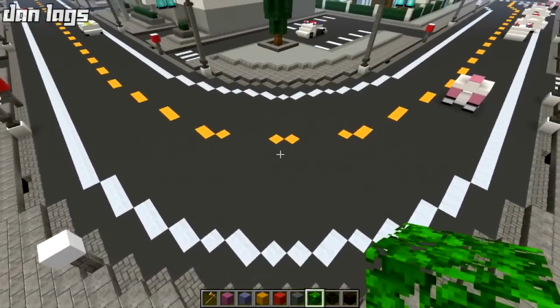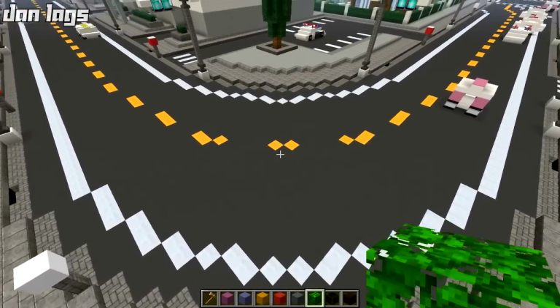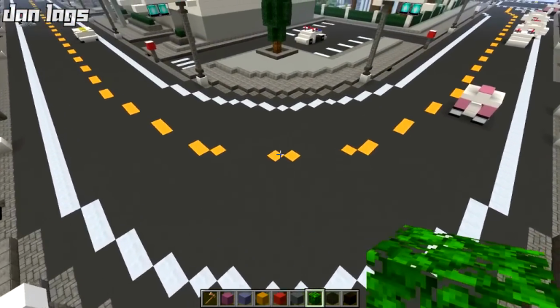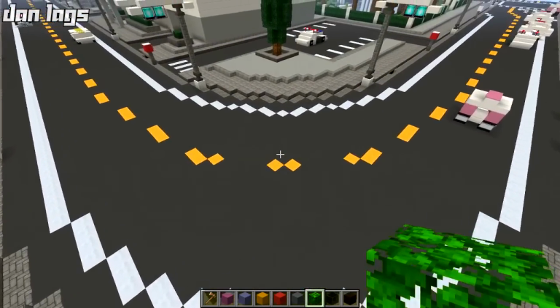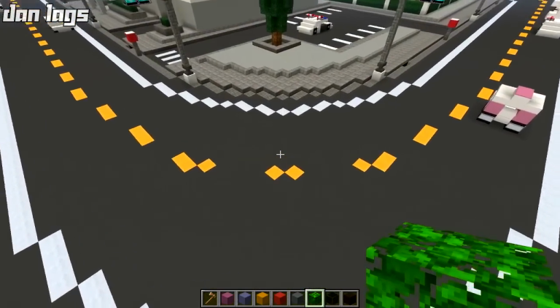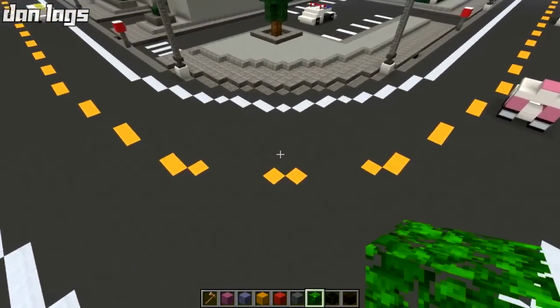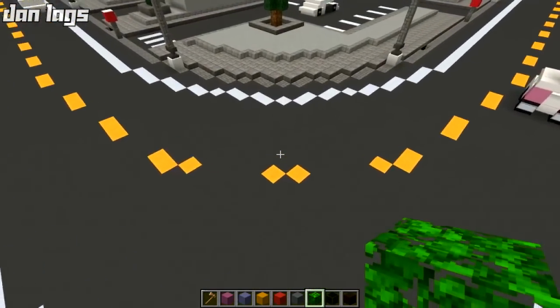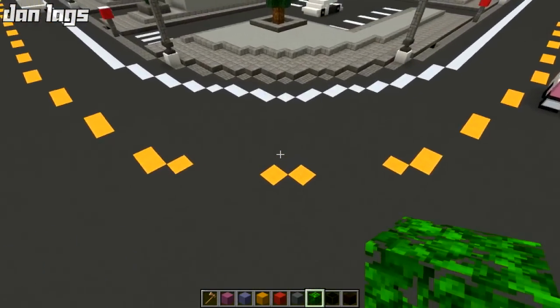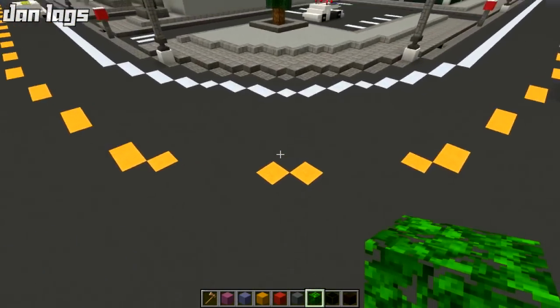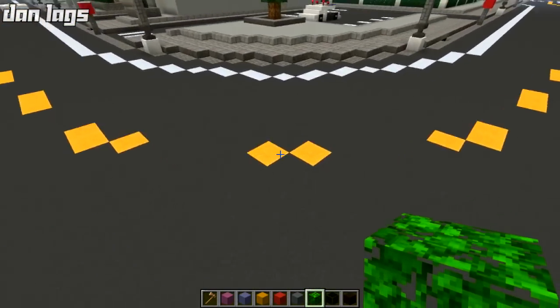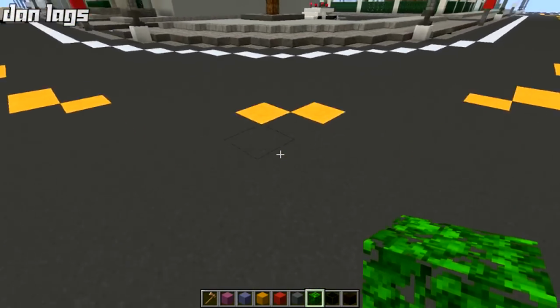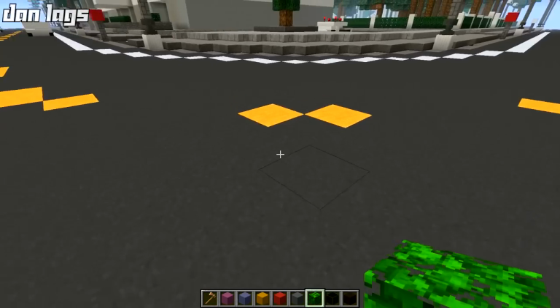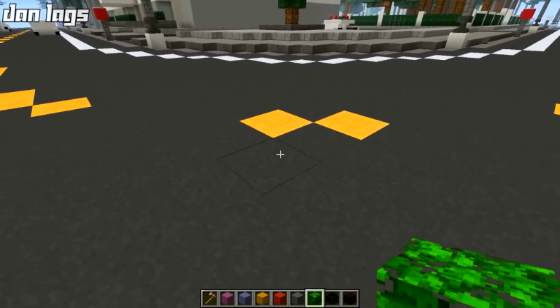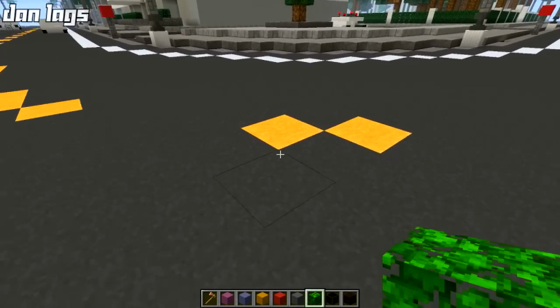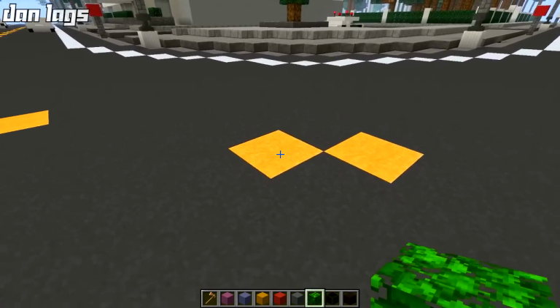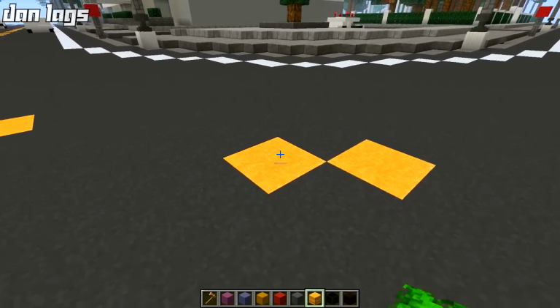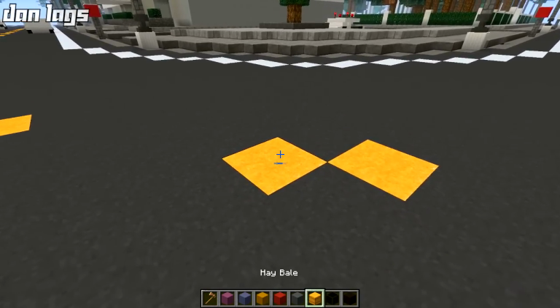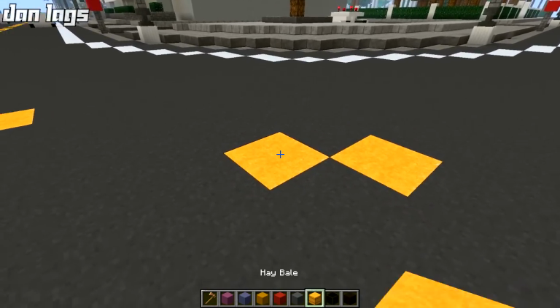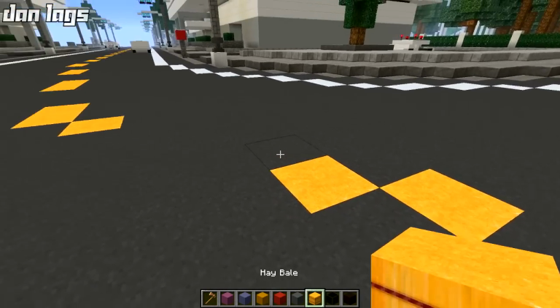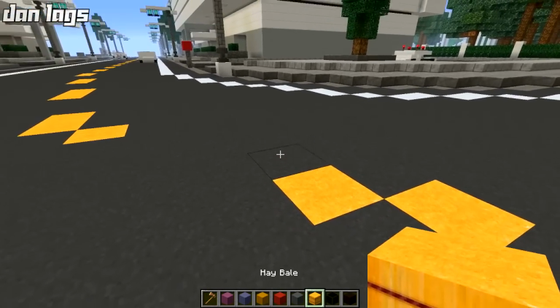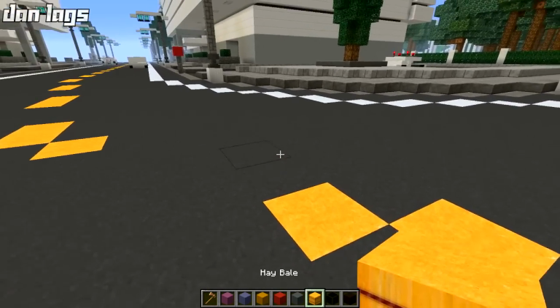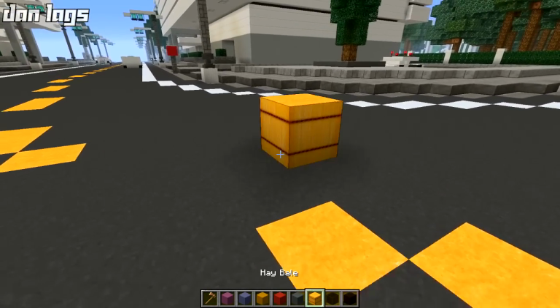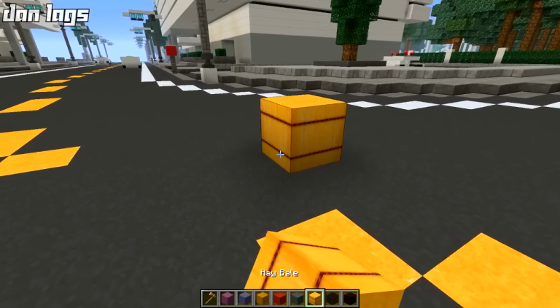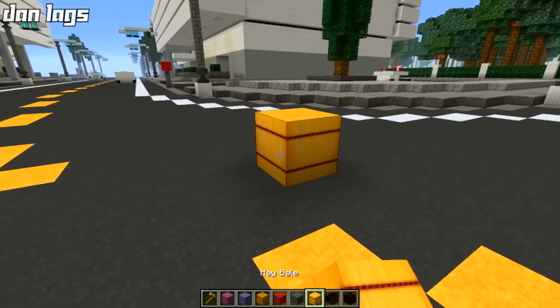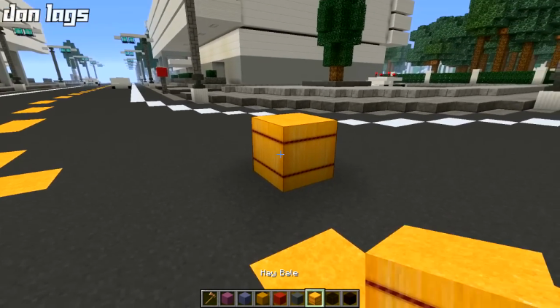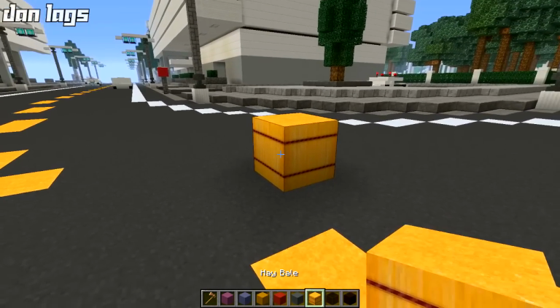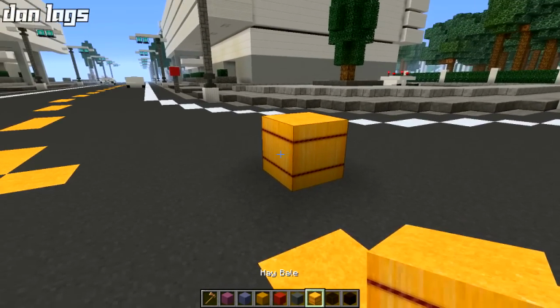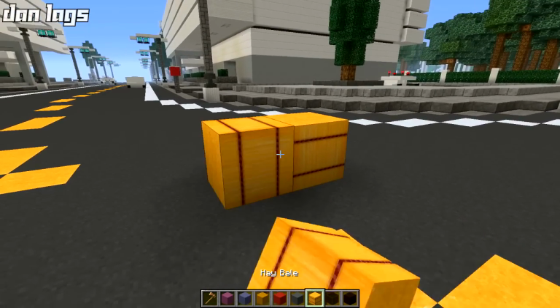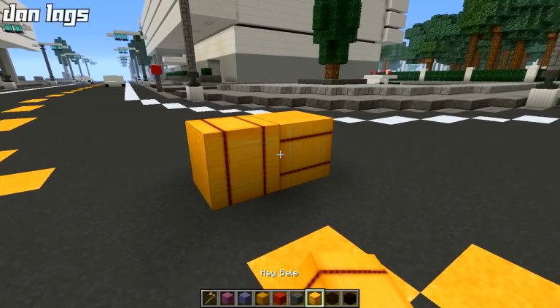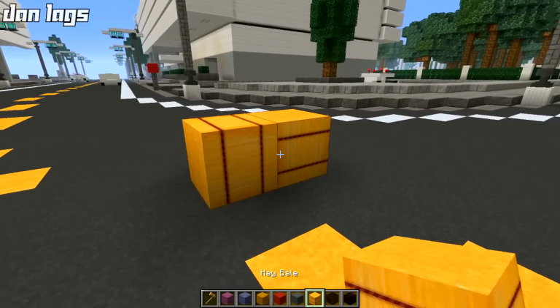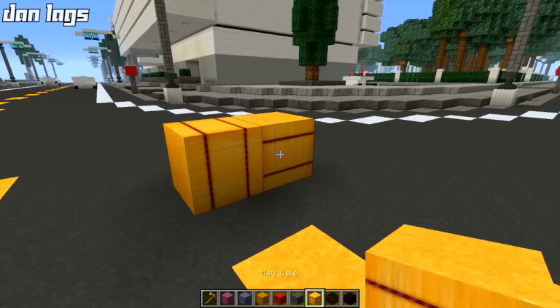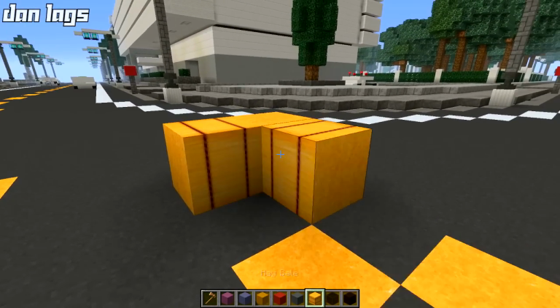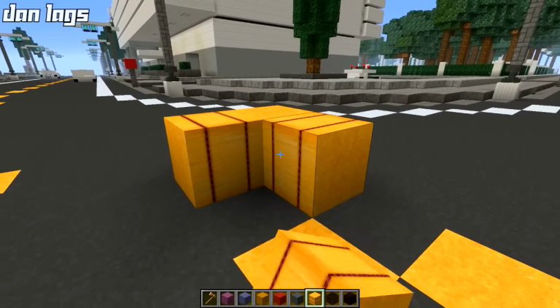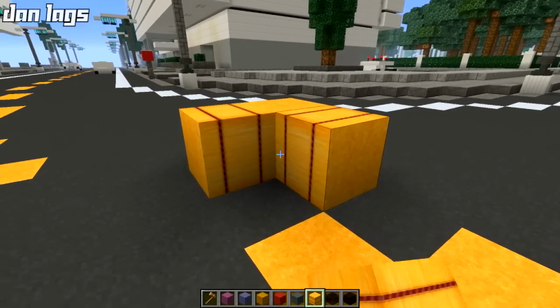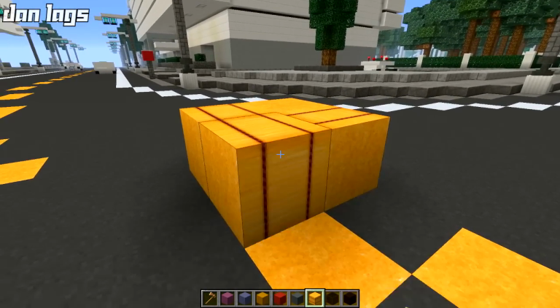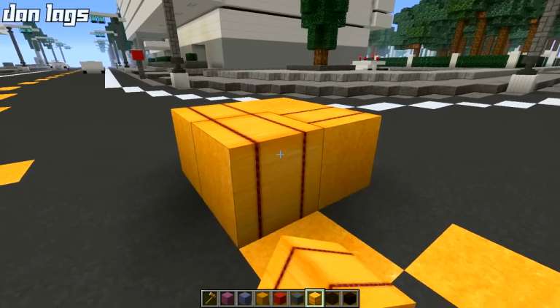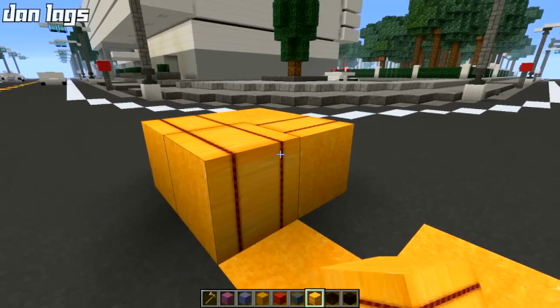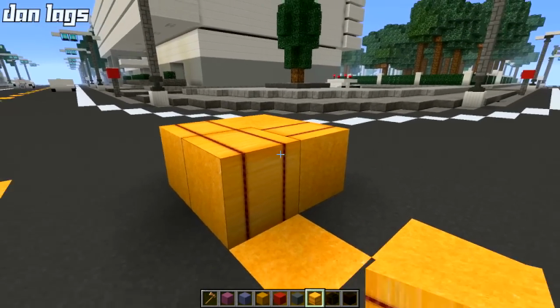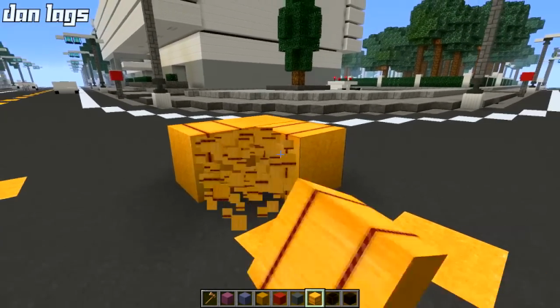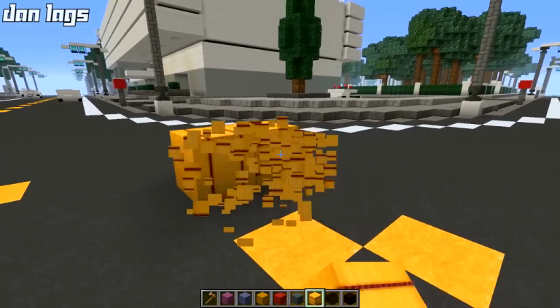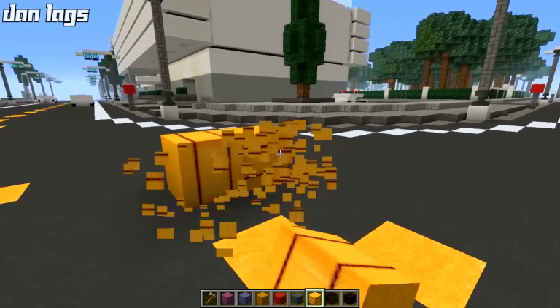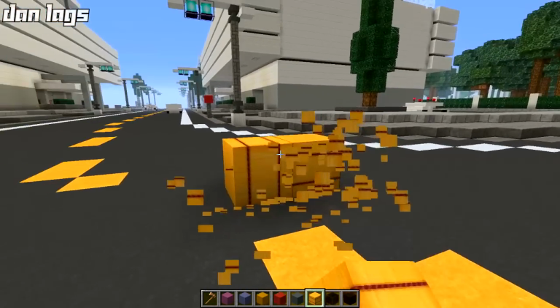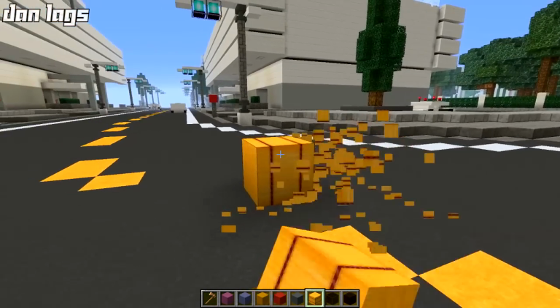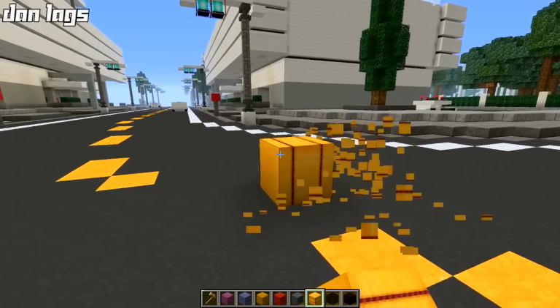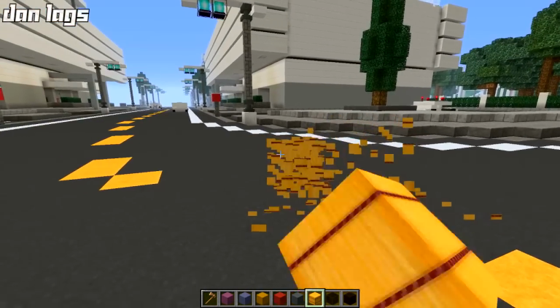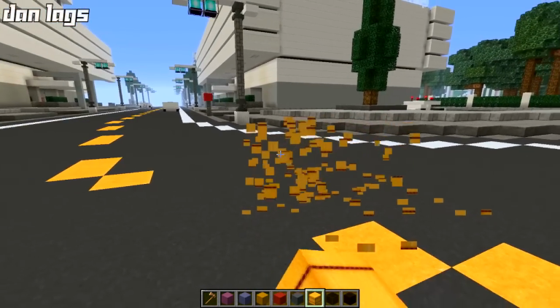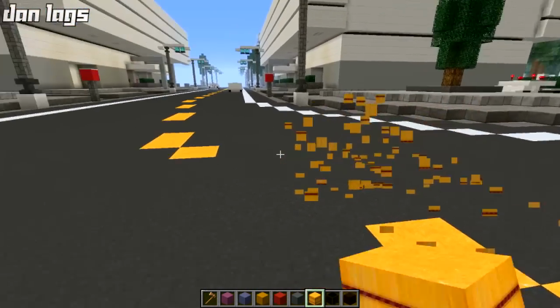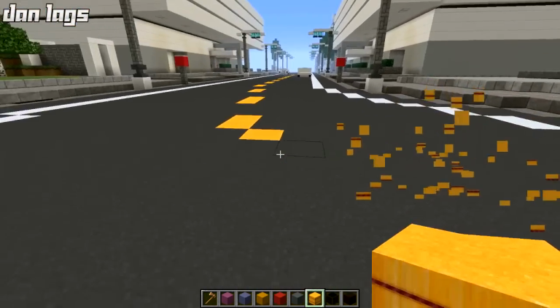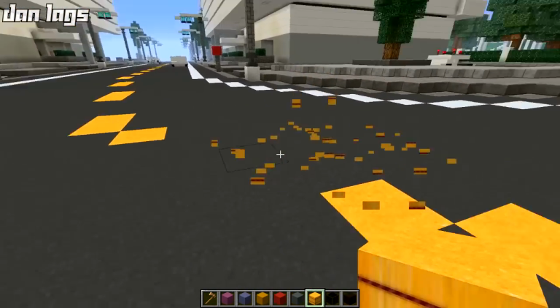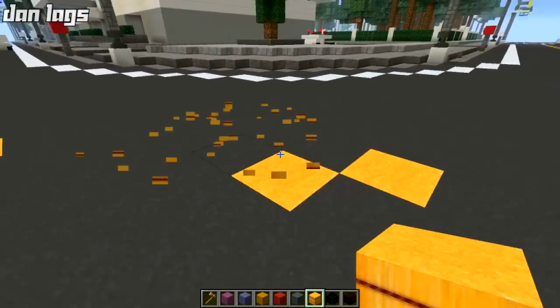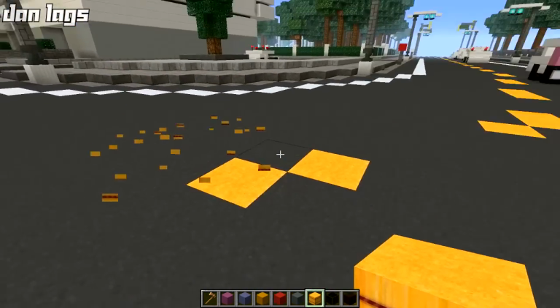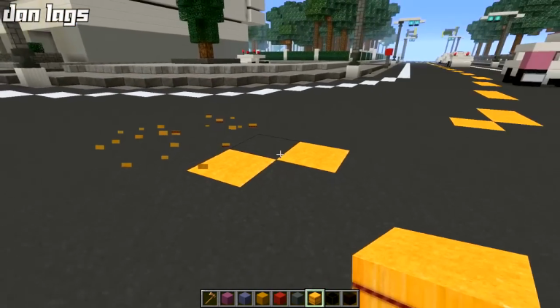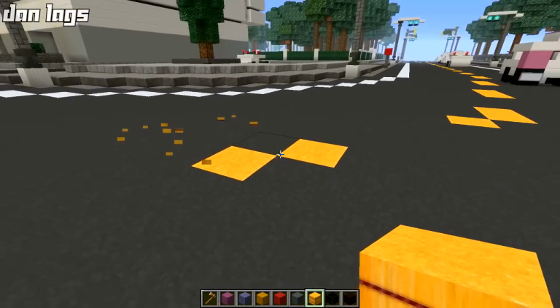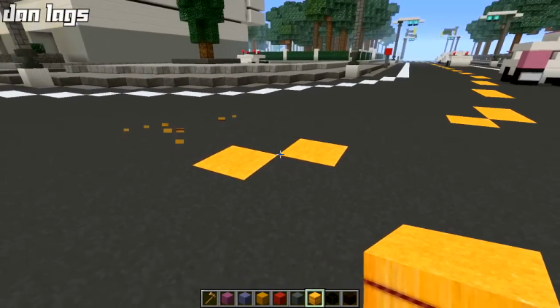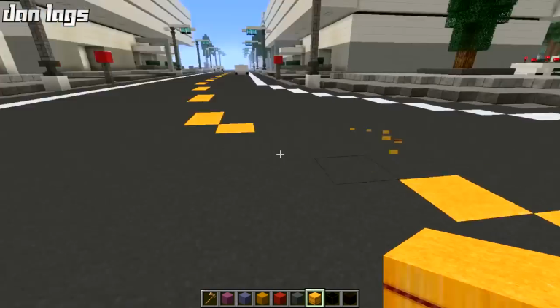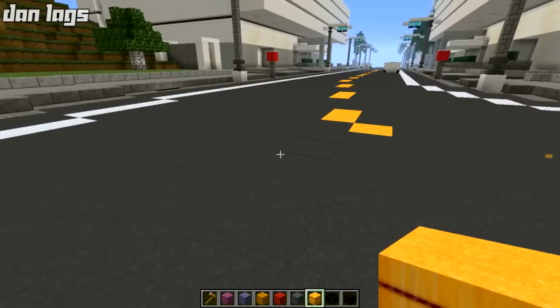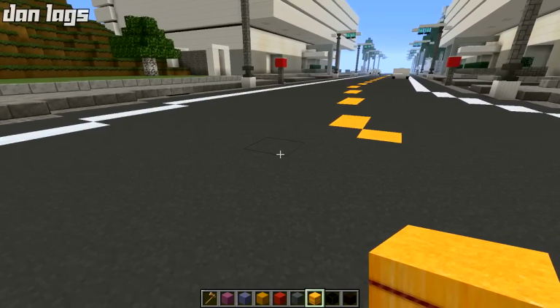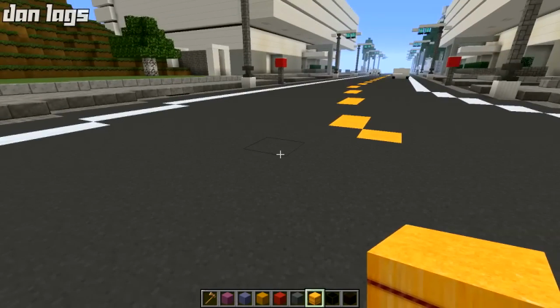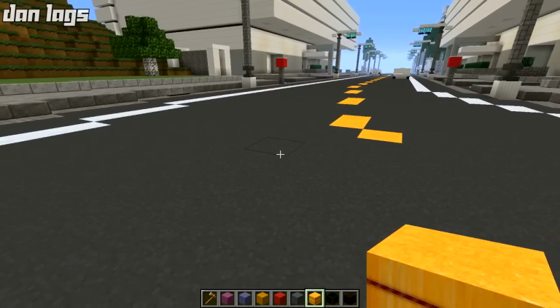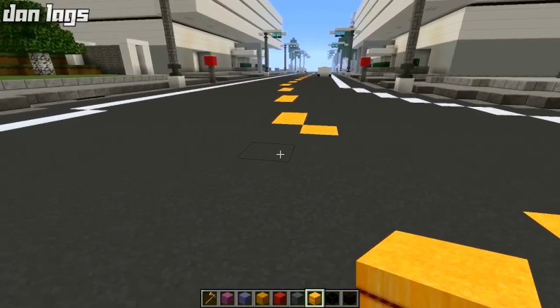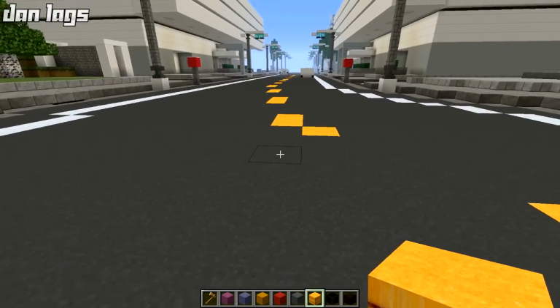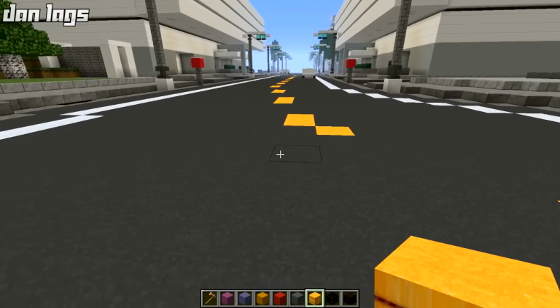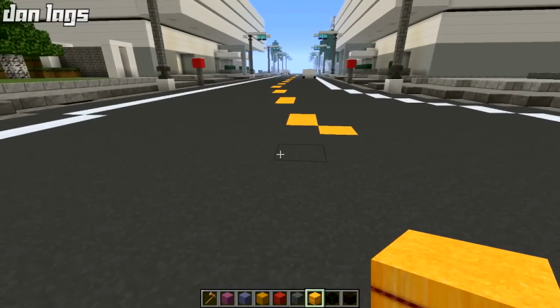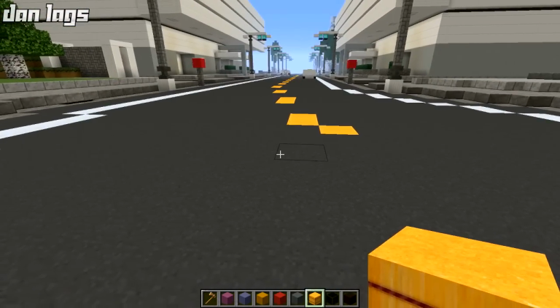Another miscellaneous thing he did was change the hay bales. Those are a little bit different — I like the color on those, very nice.